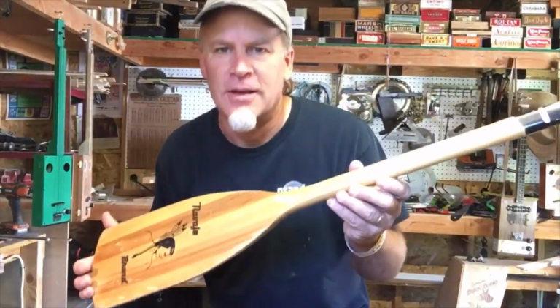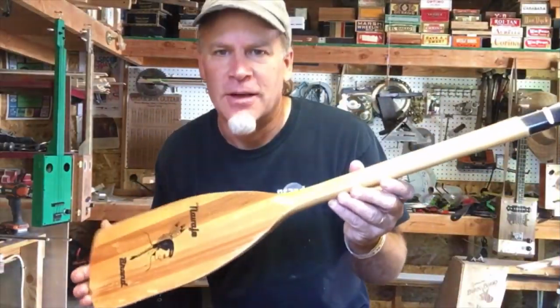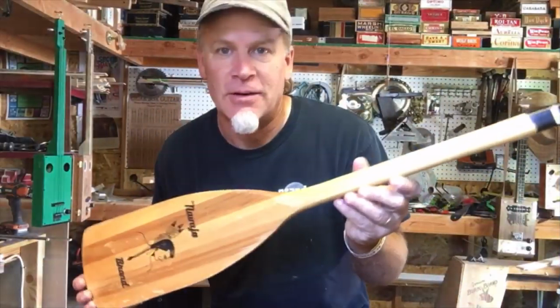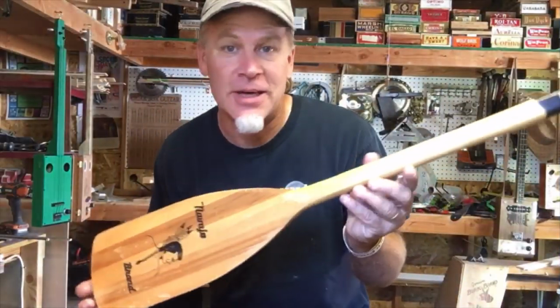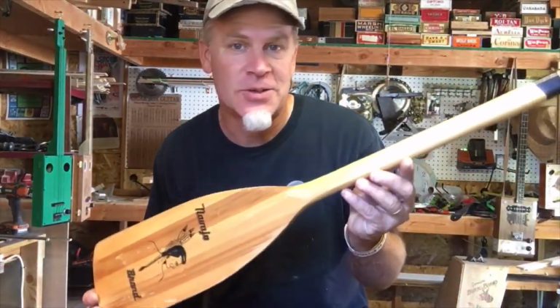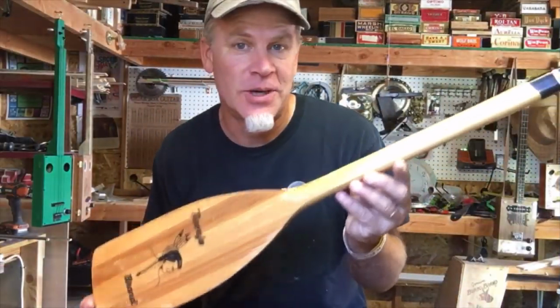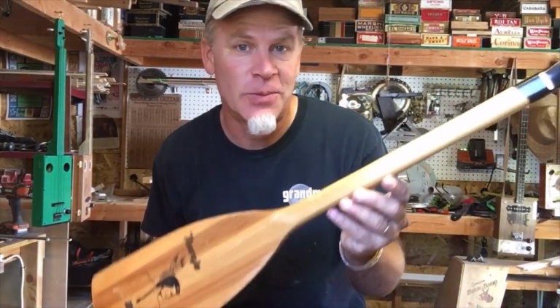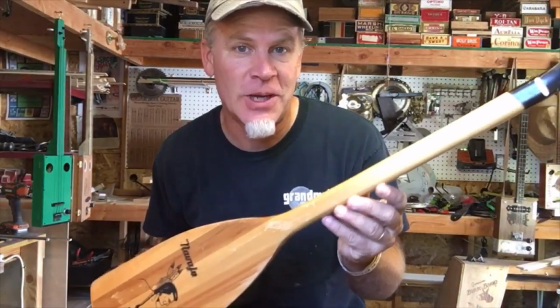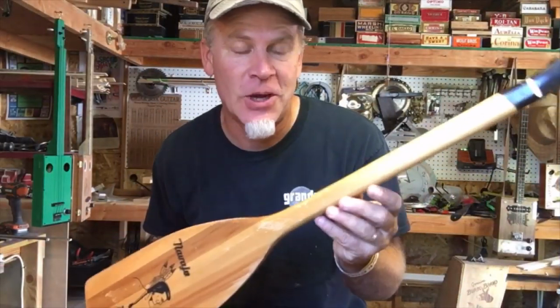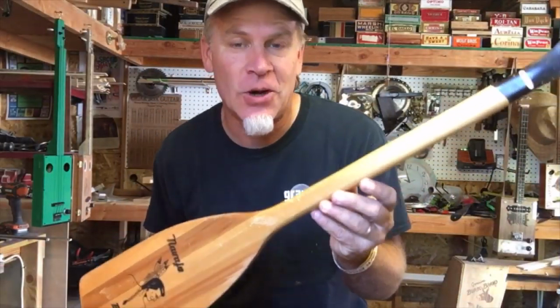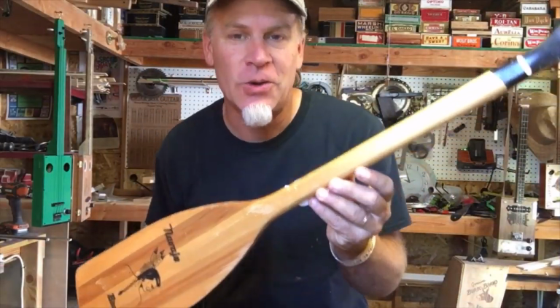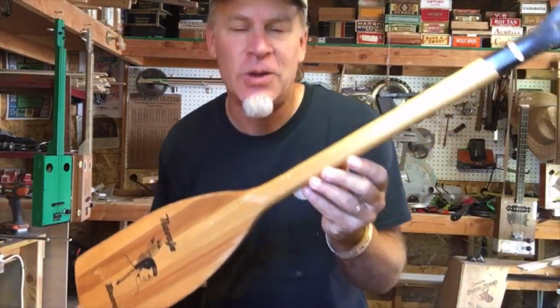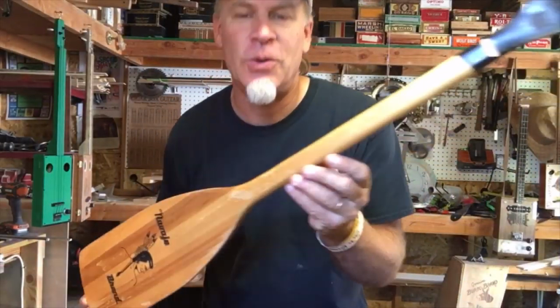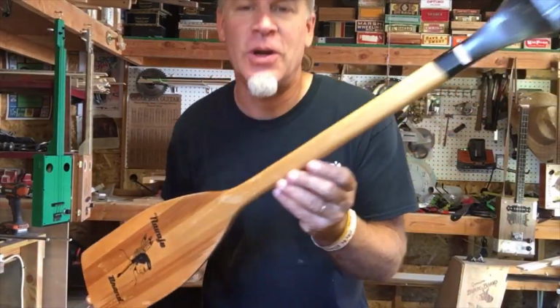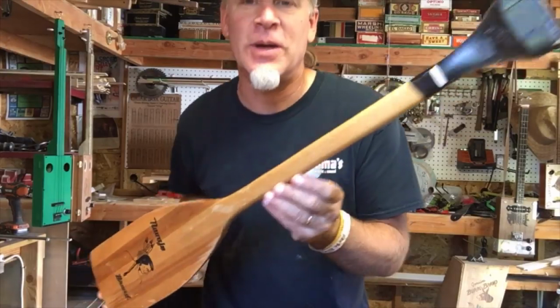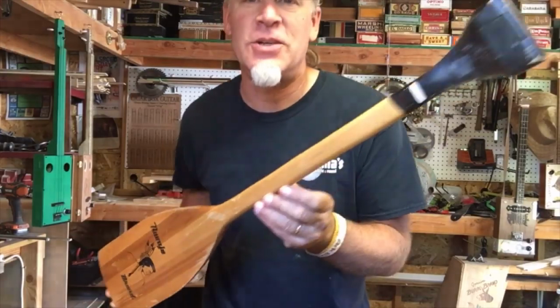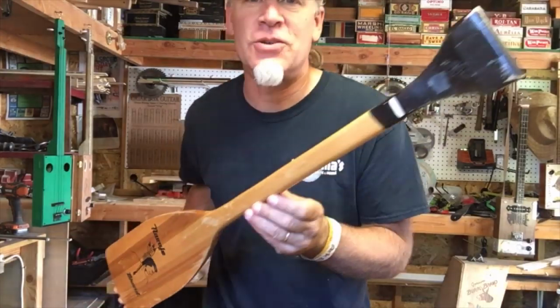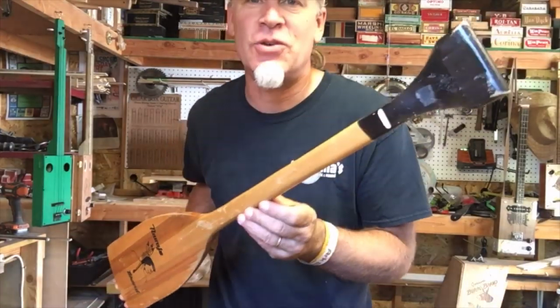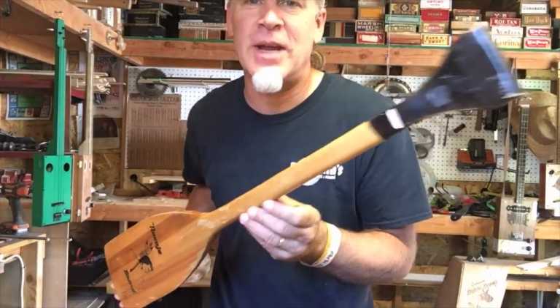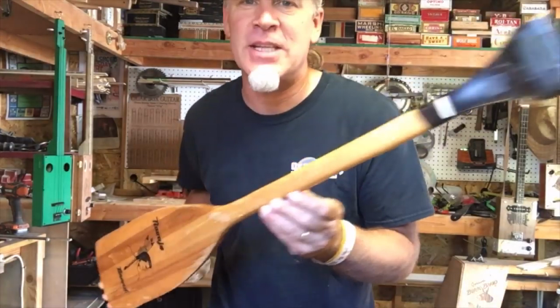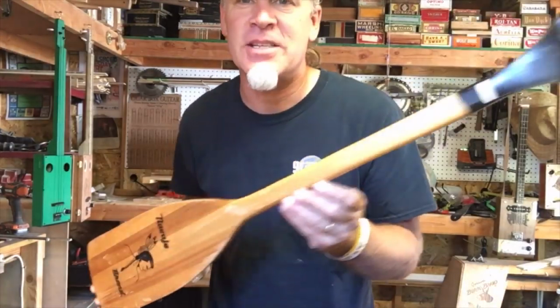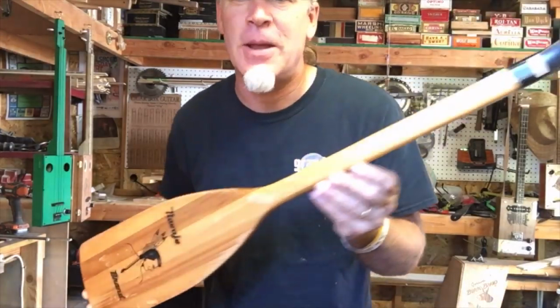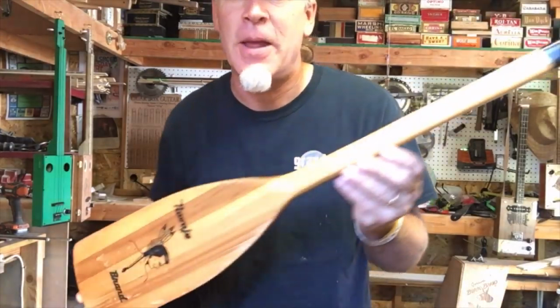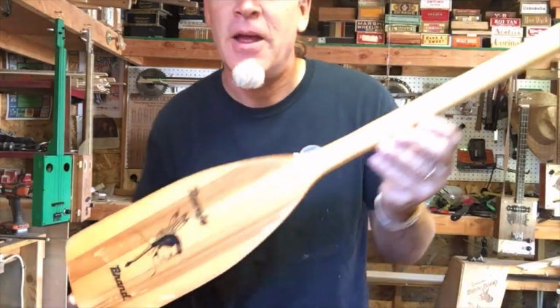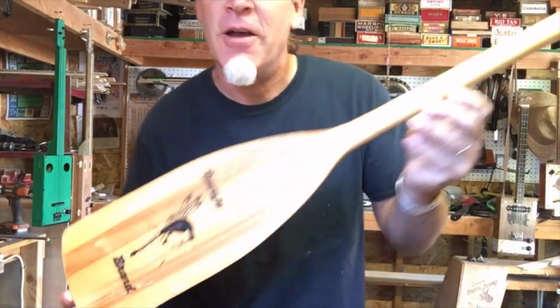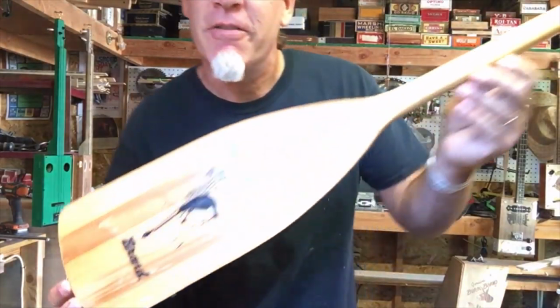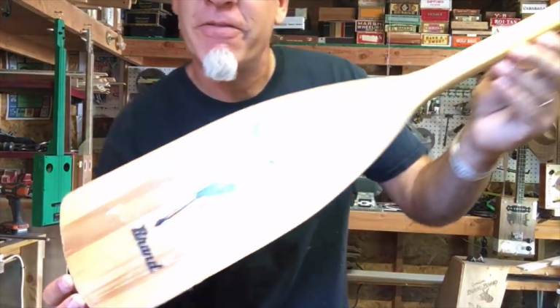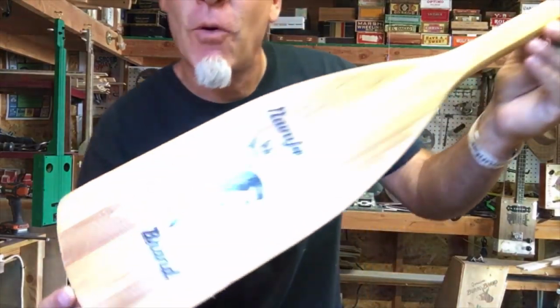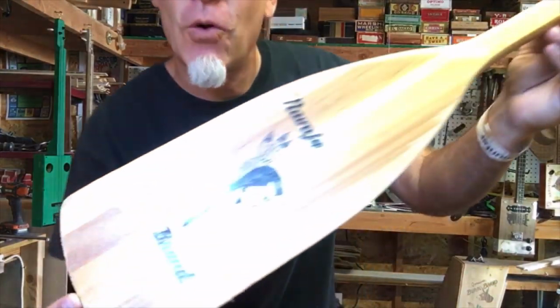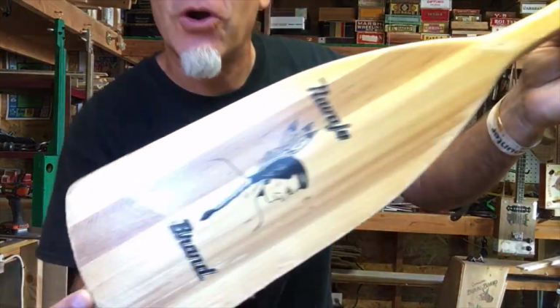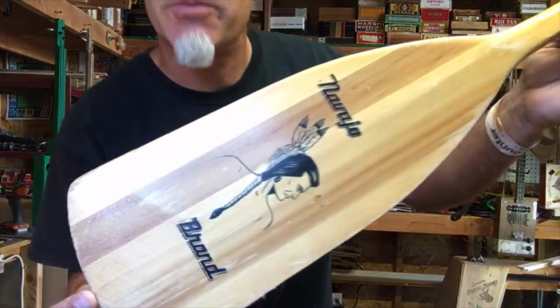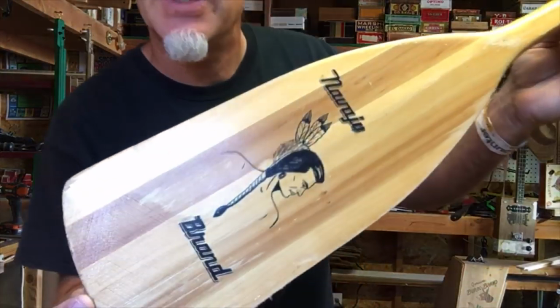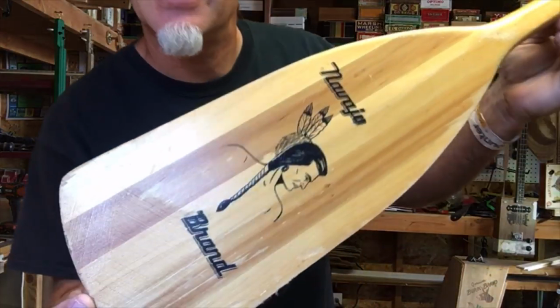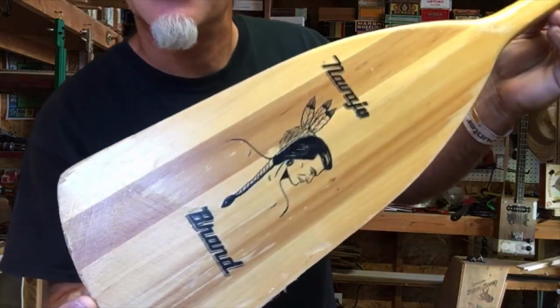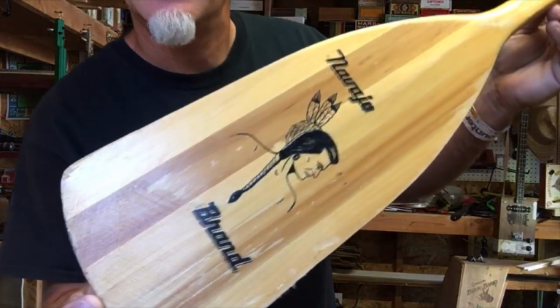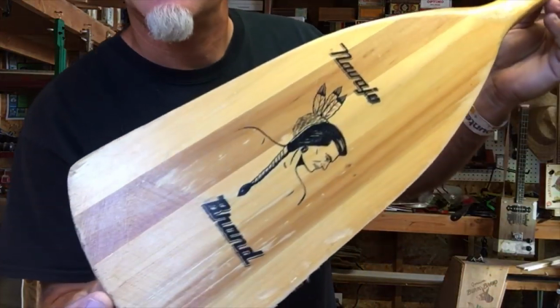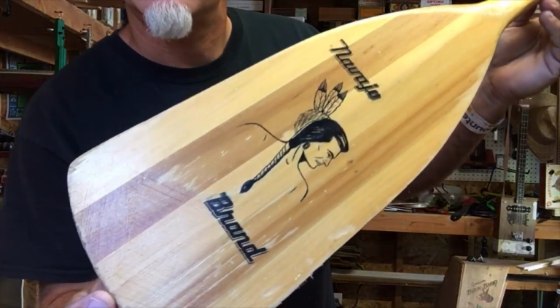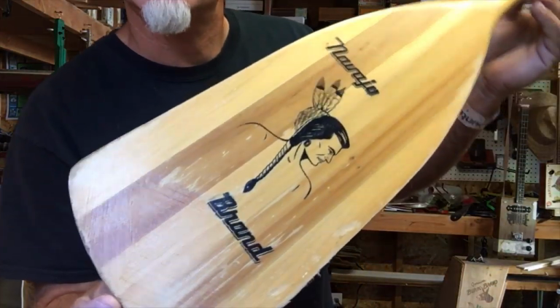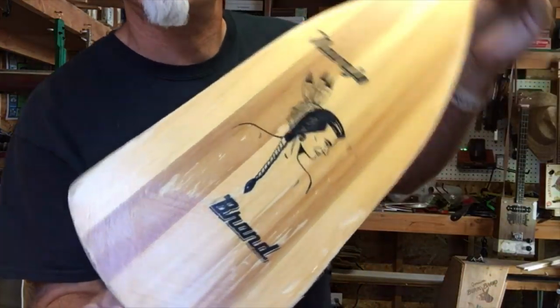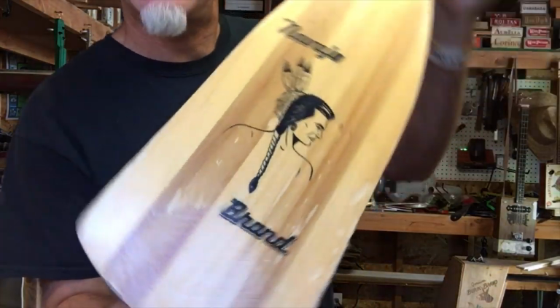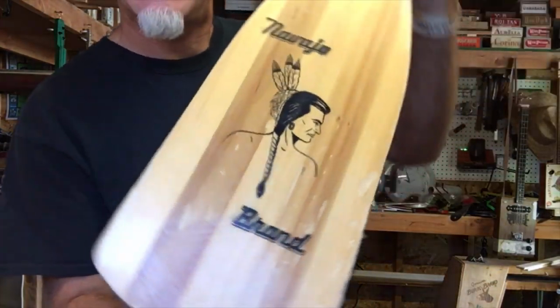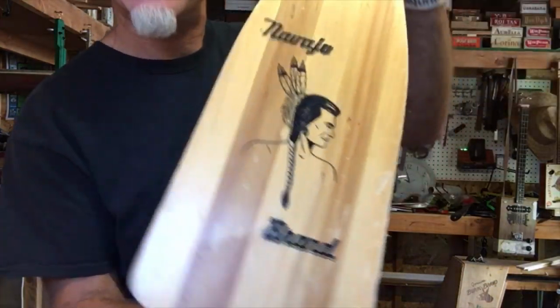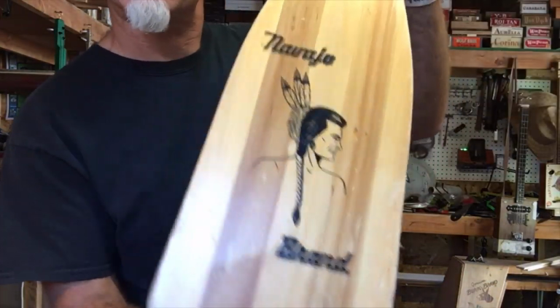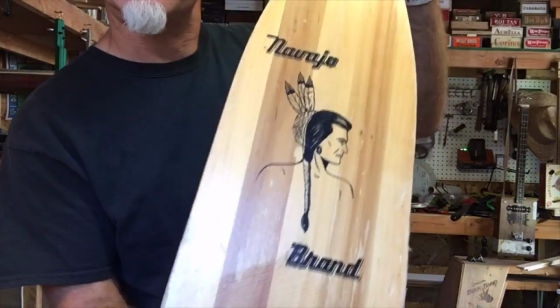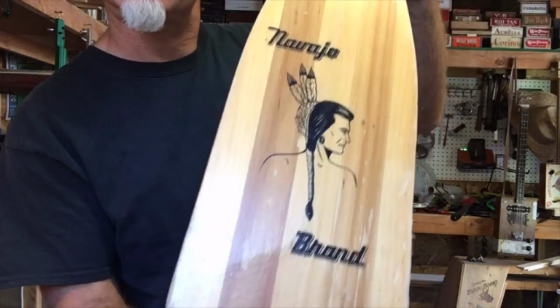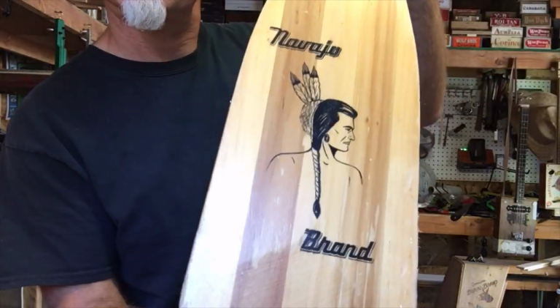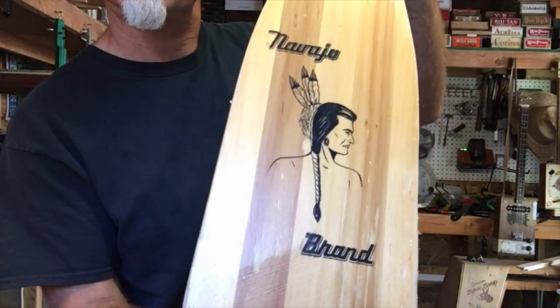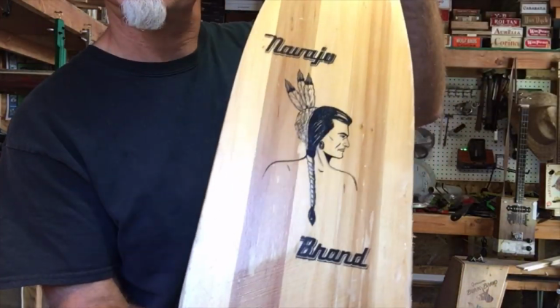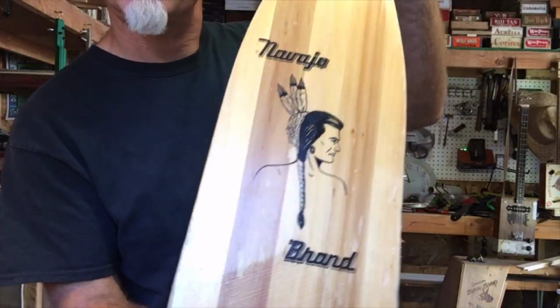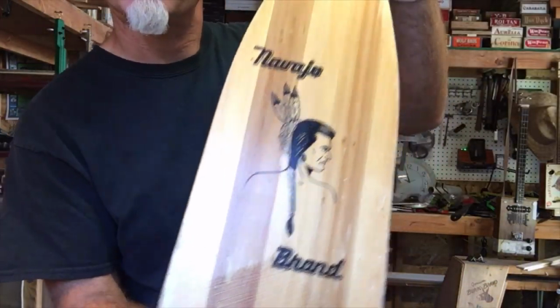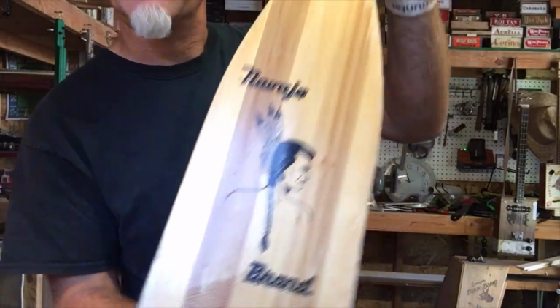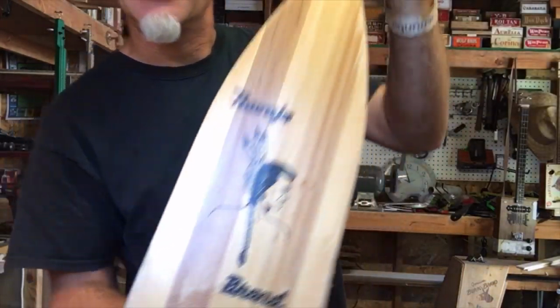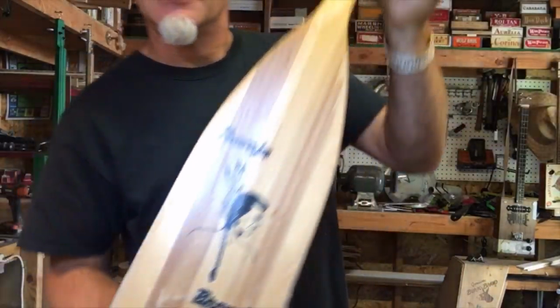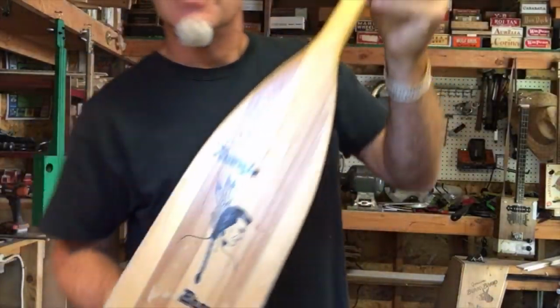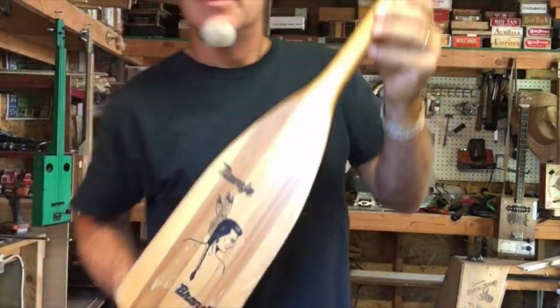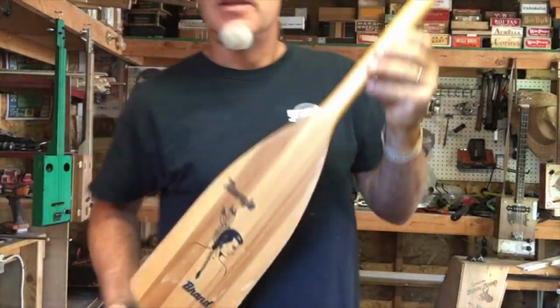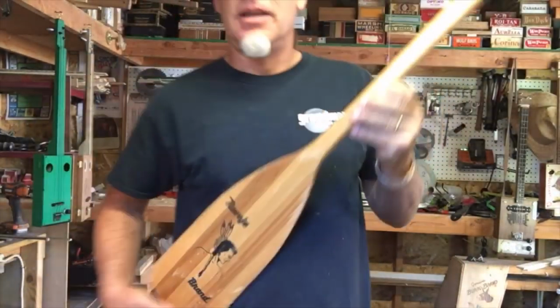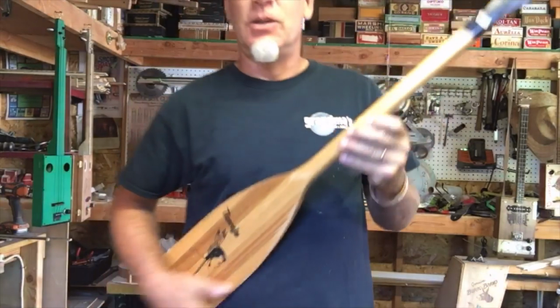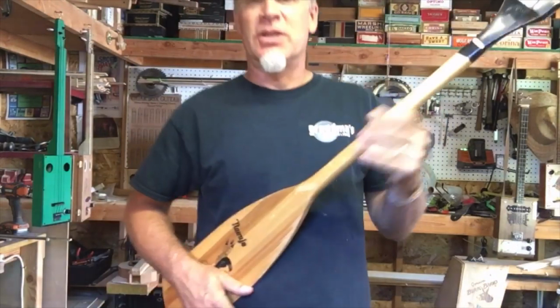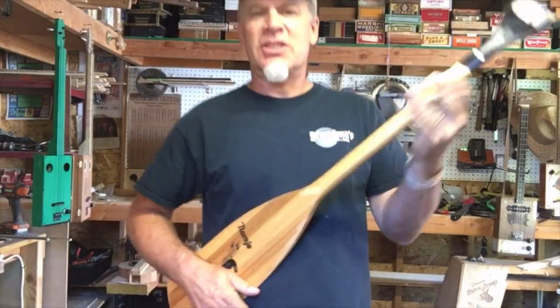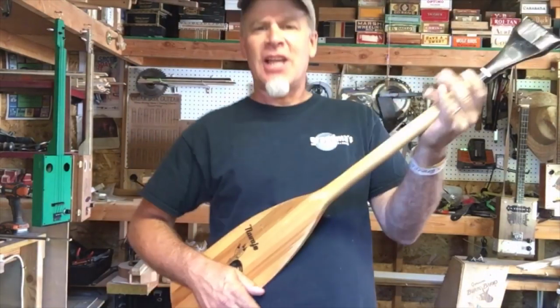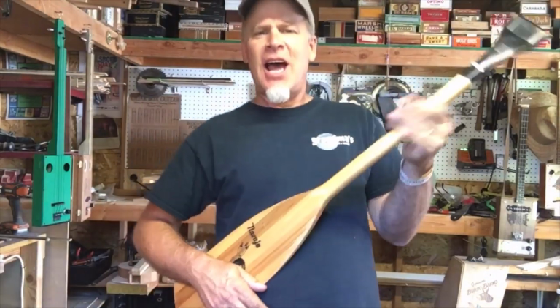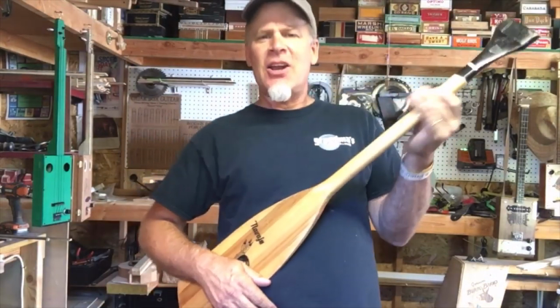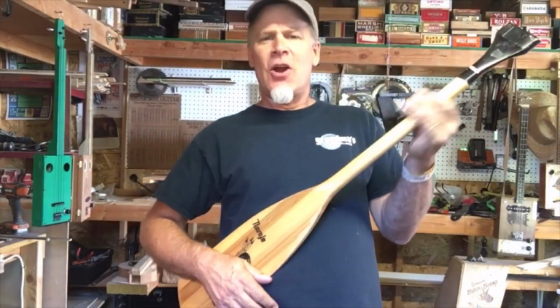Alright, so here we go. We're going to transform this paddle into a slider.